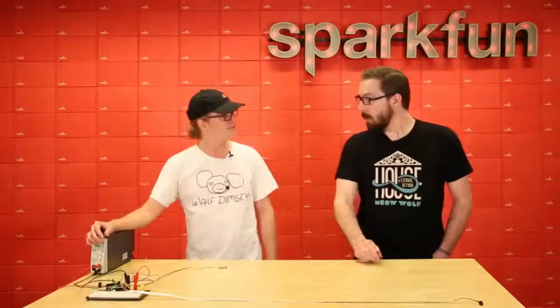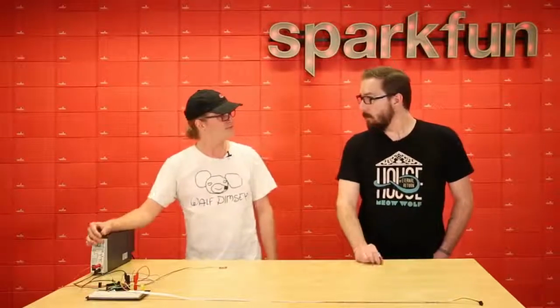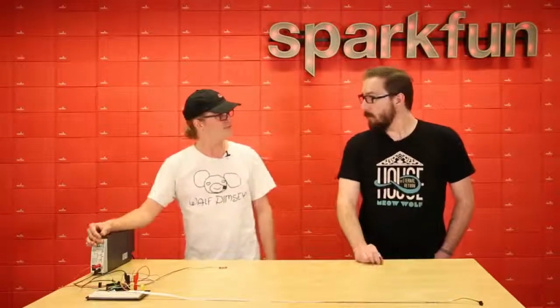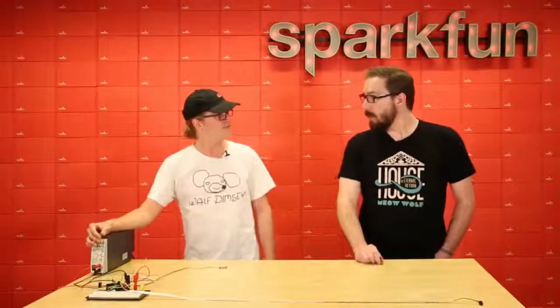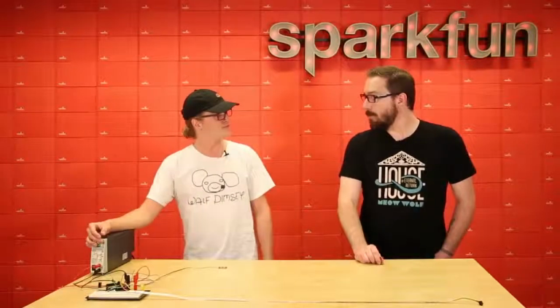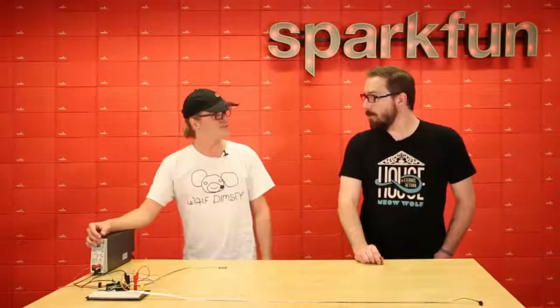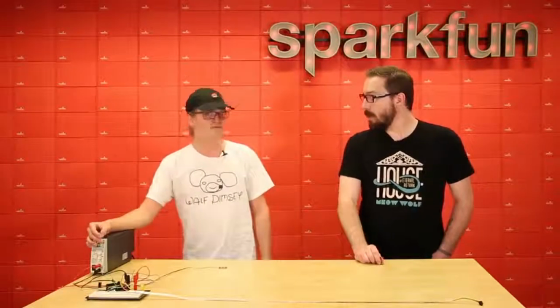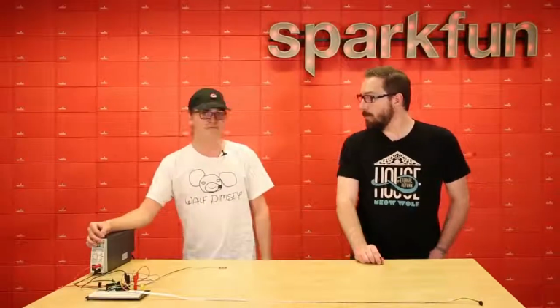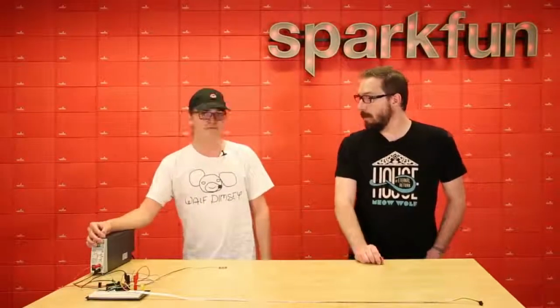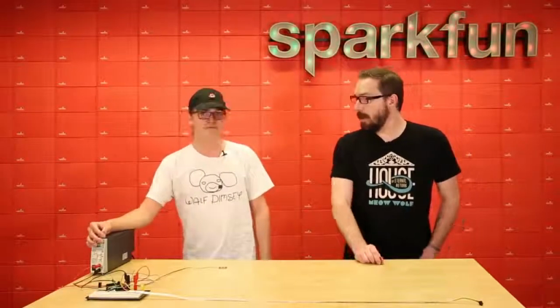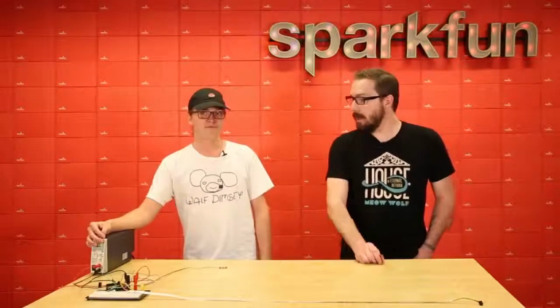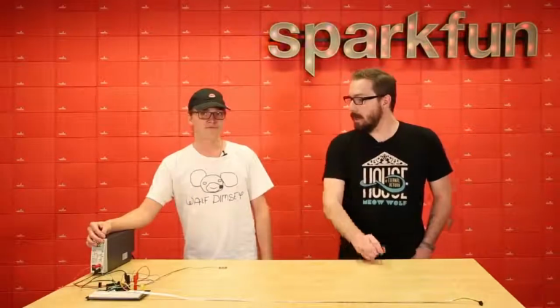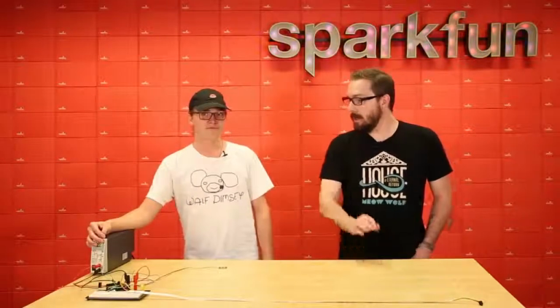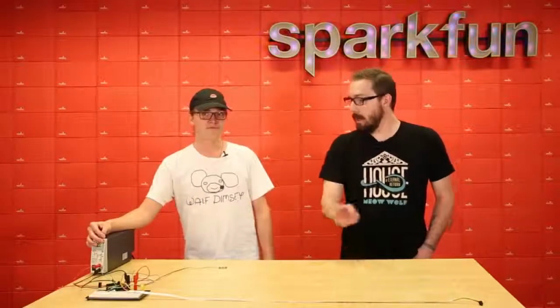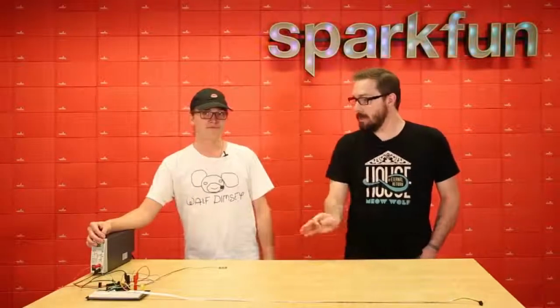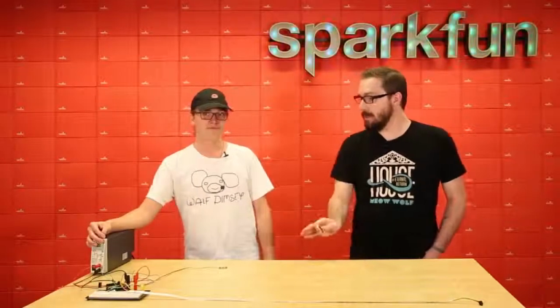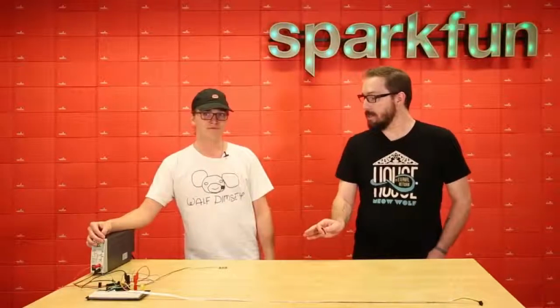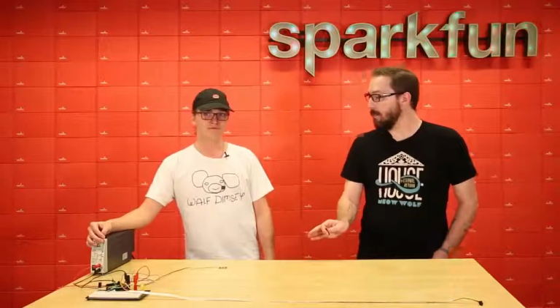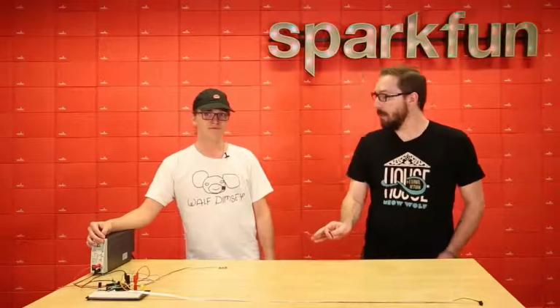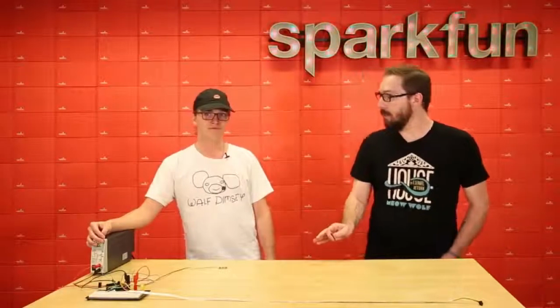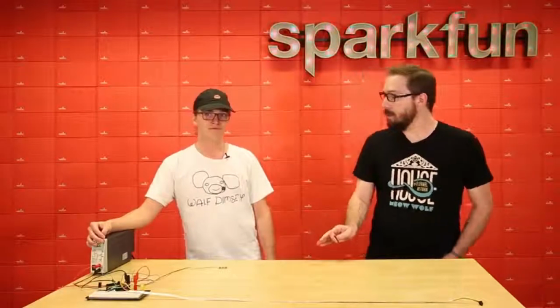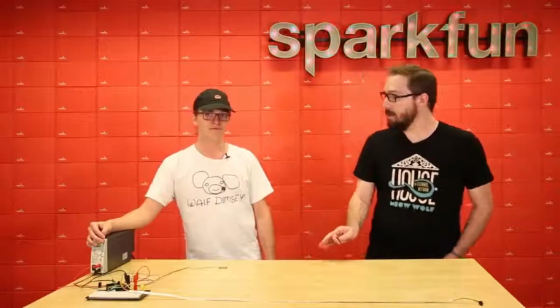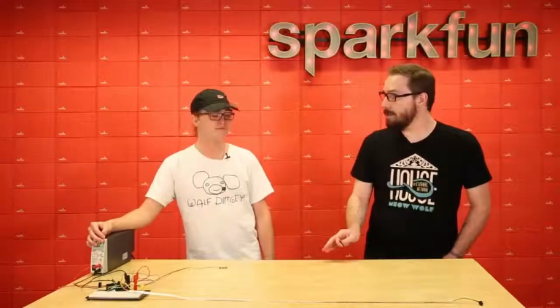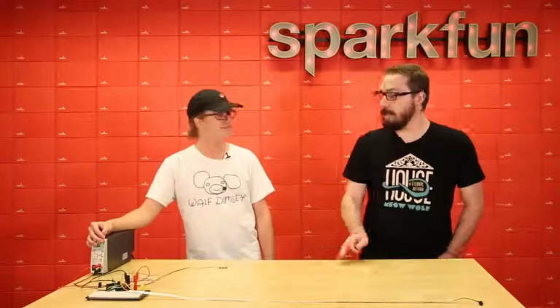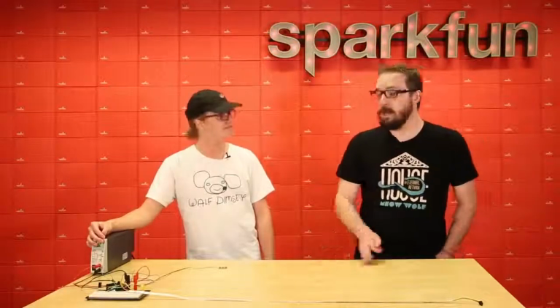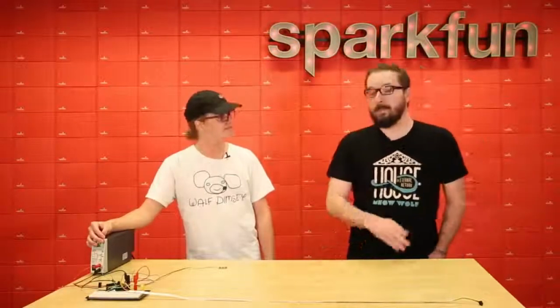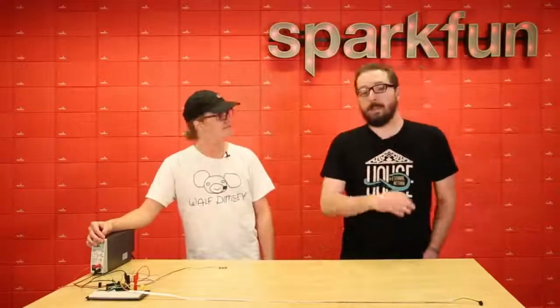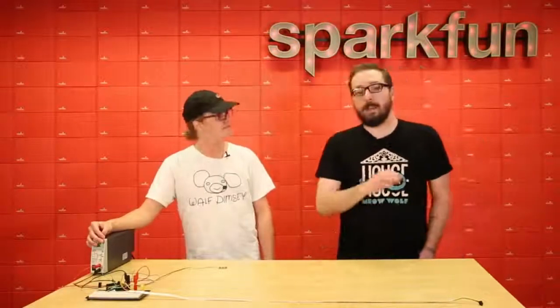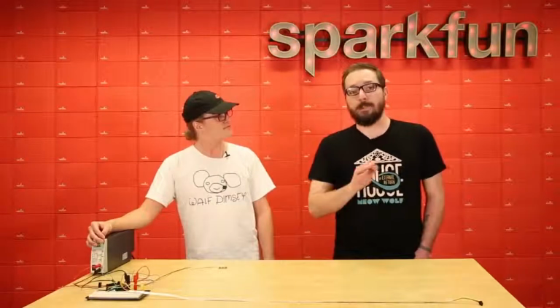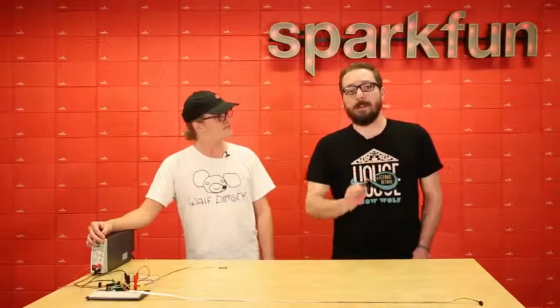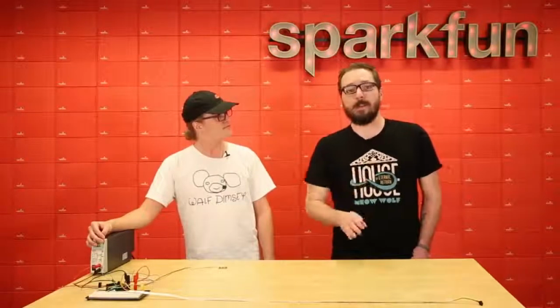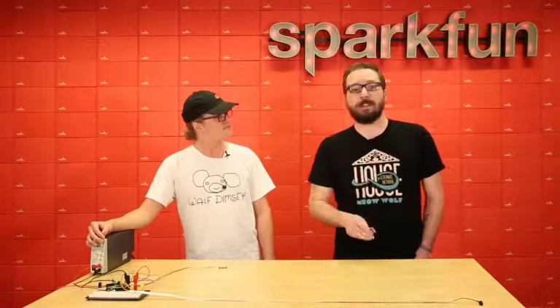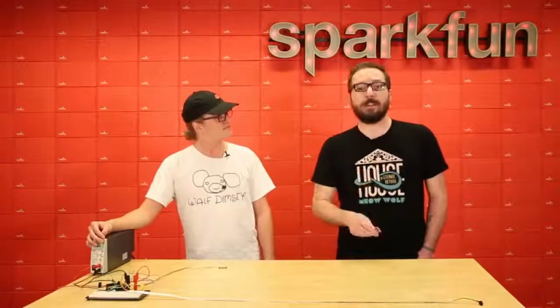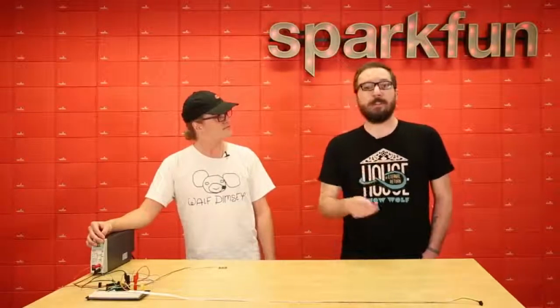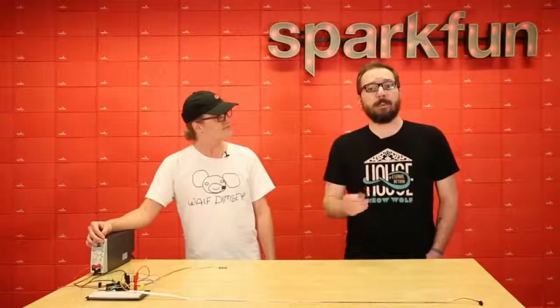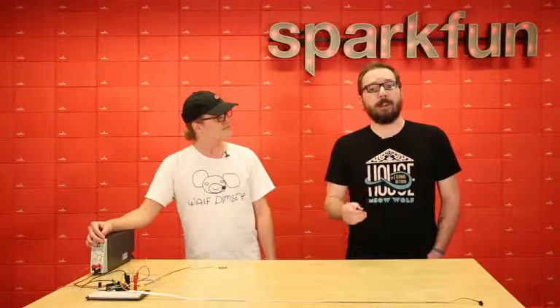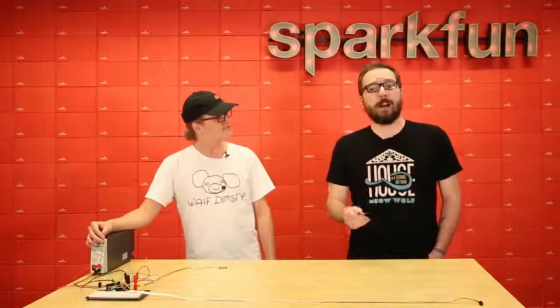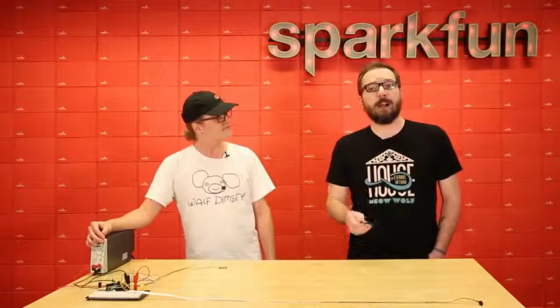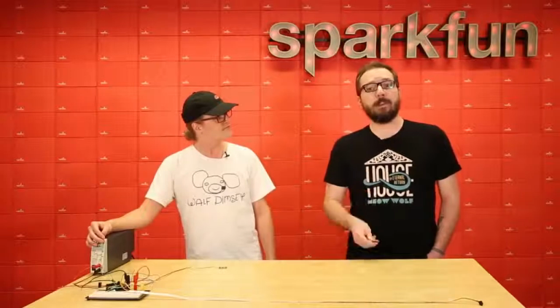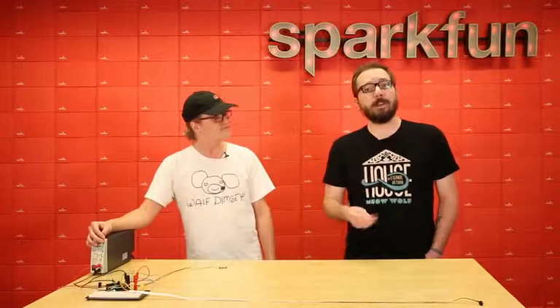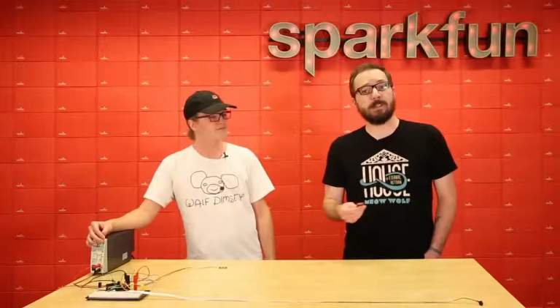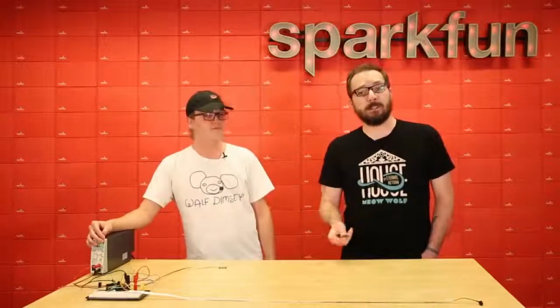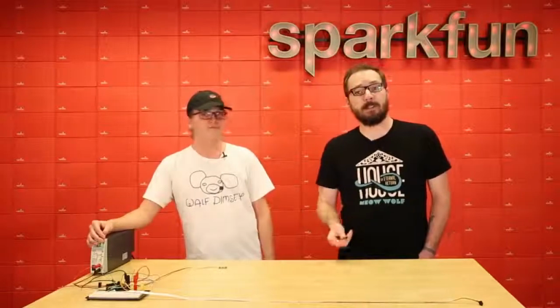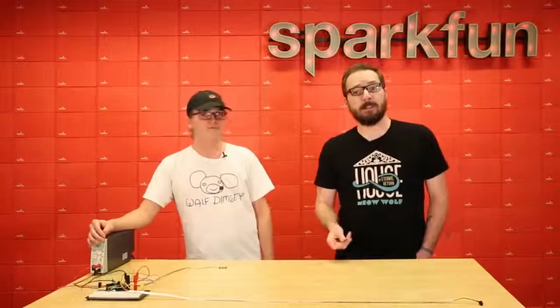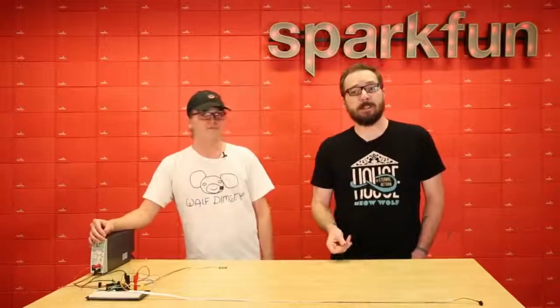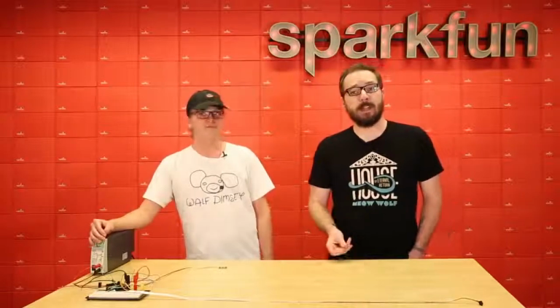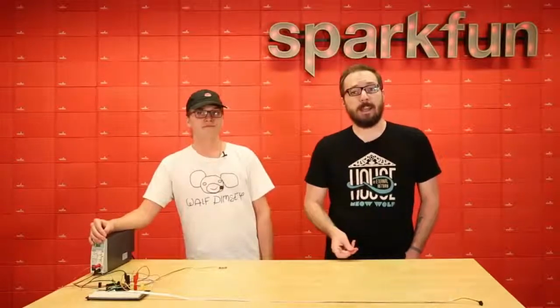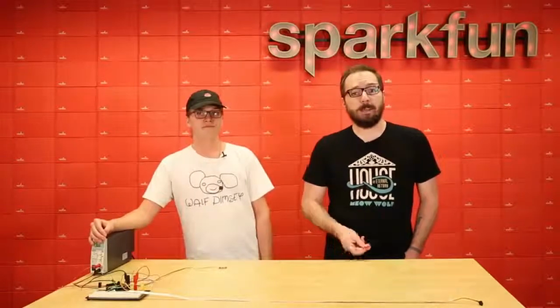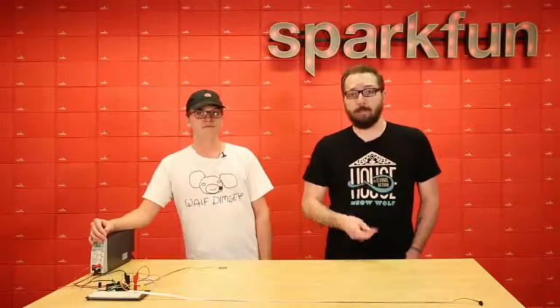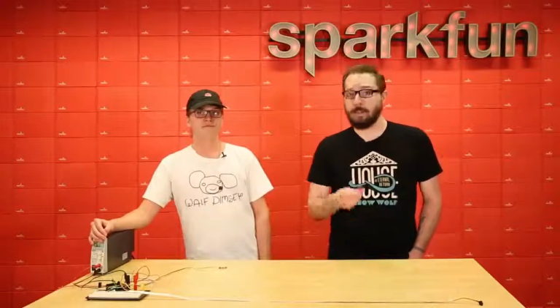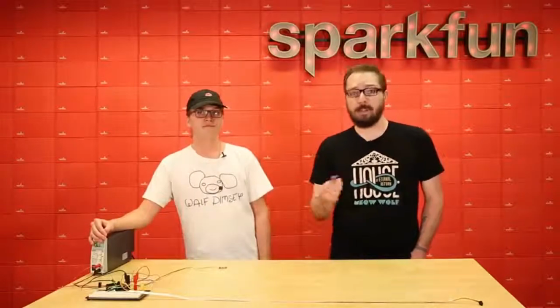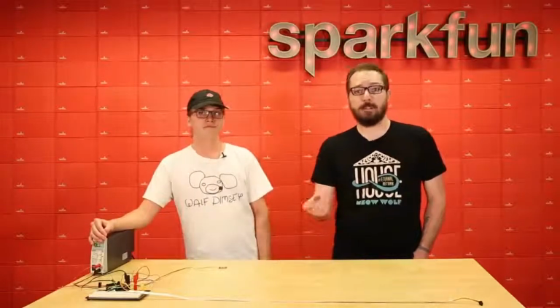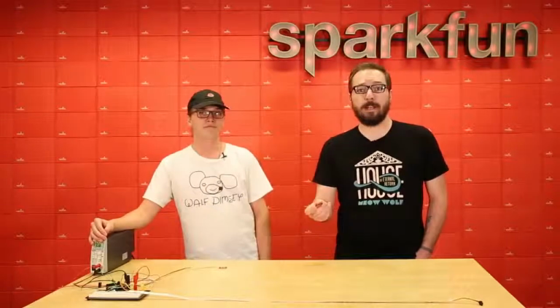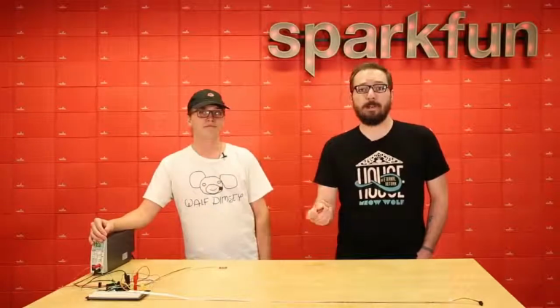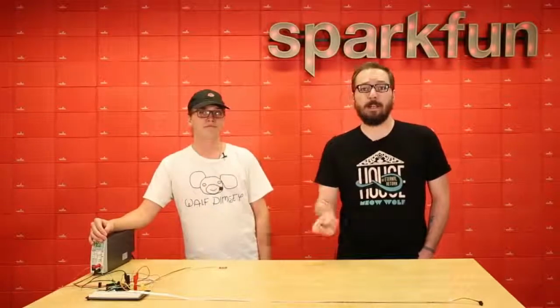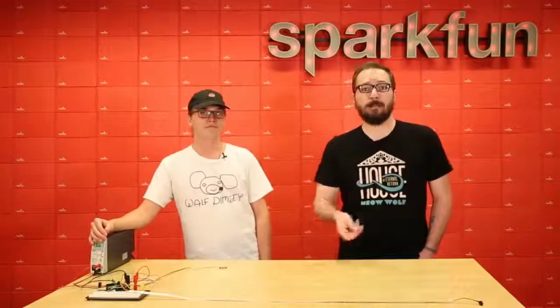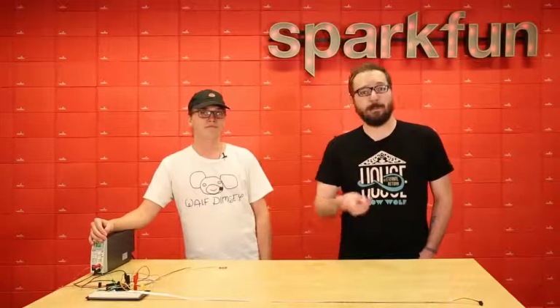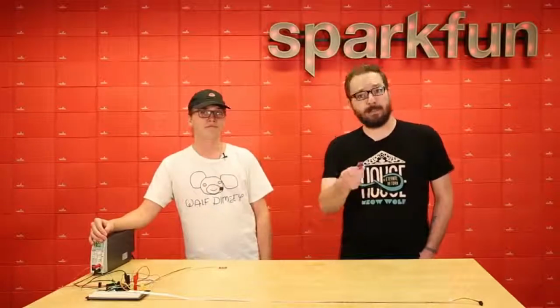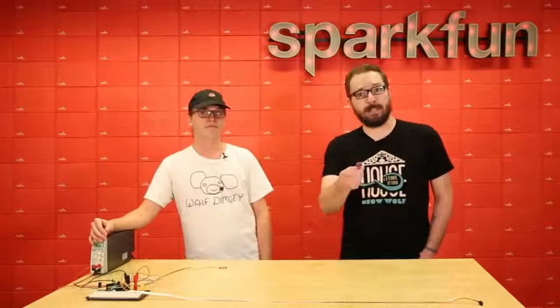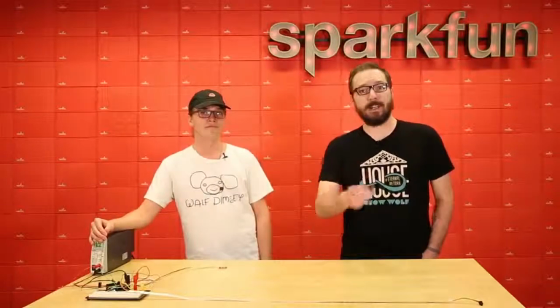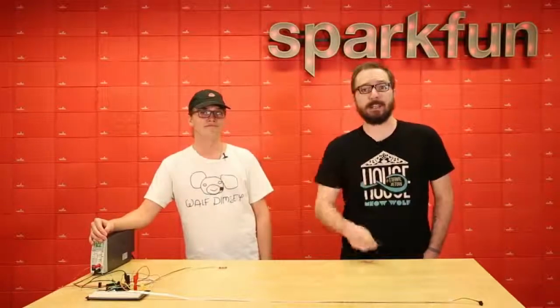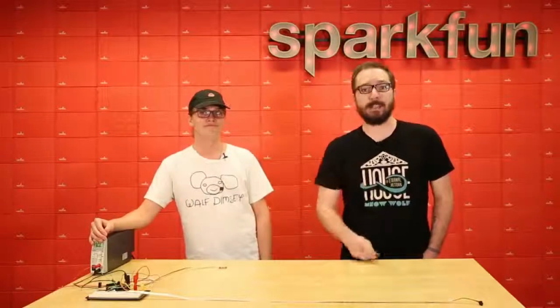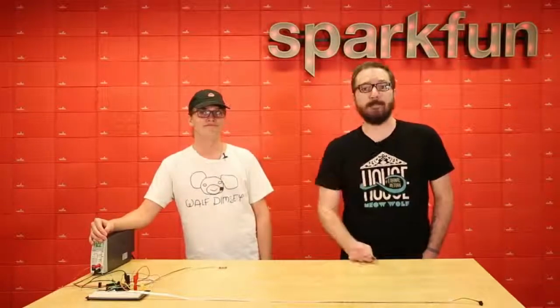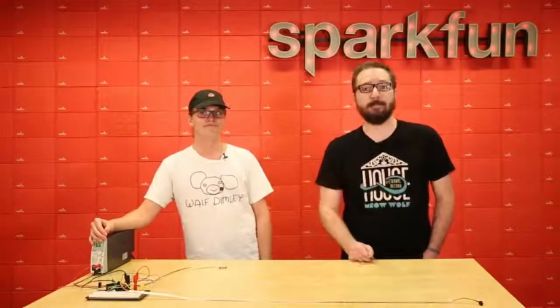Thank you for stopping by and answering some of our questions. If you're interested in the VR IMU, it is available today. Make sure to pick one up, and we'll see you next time.